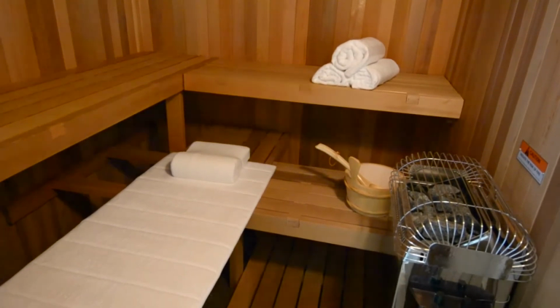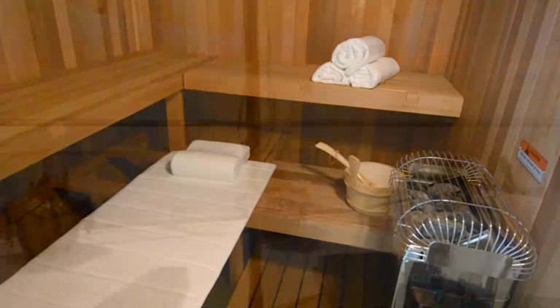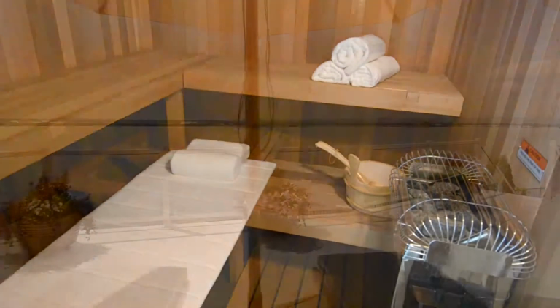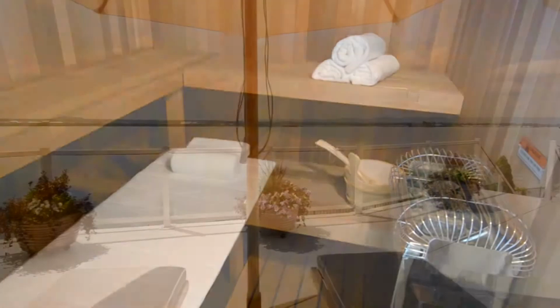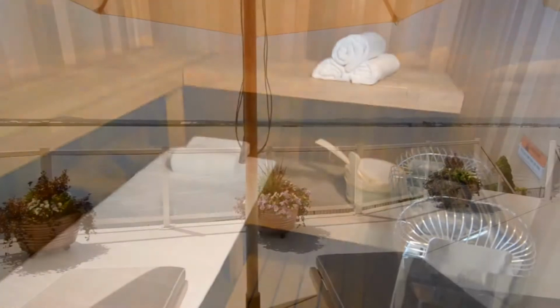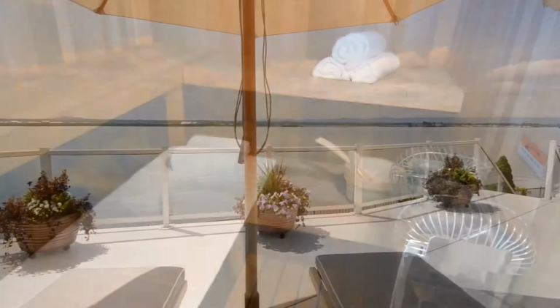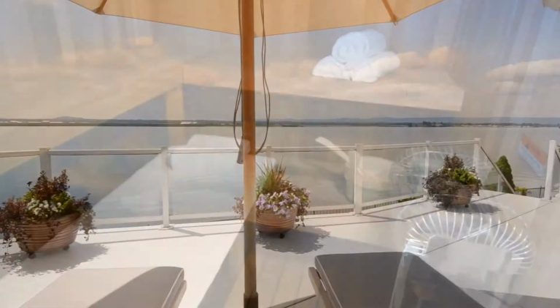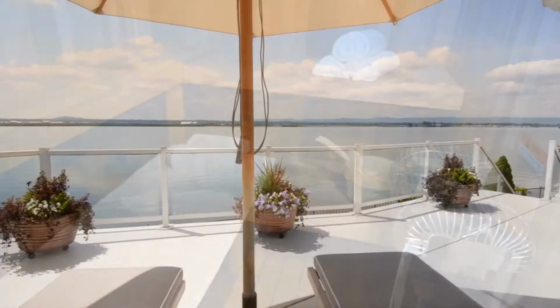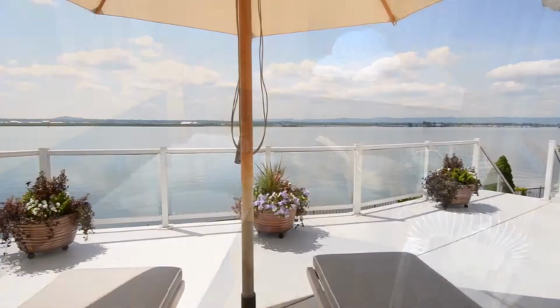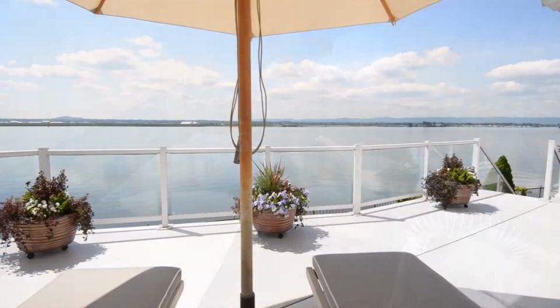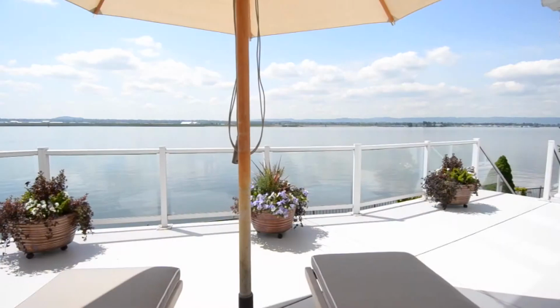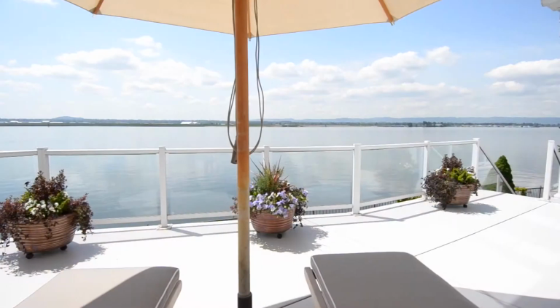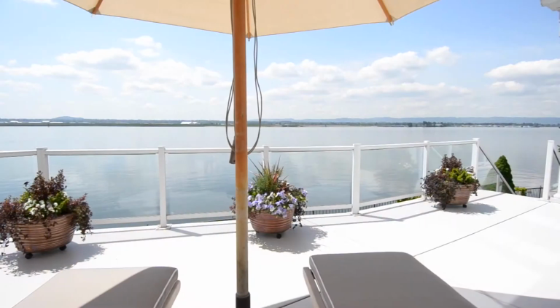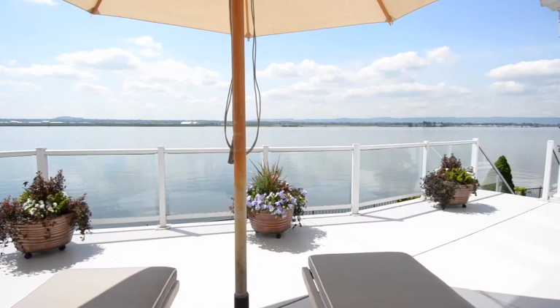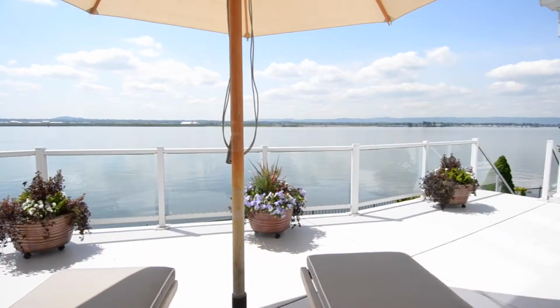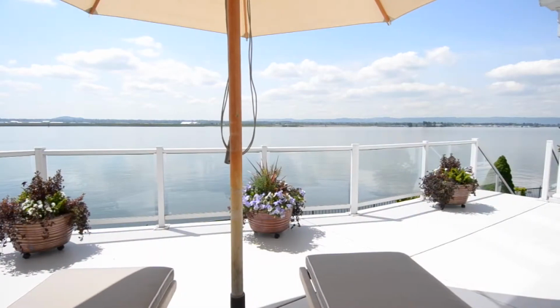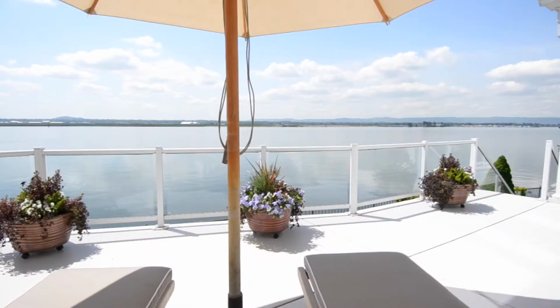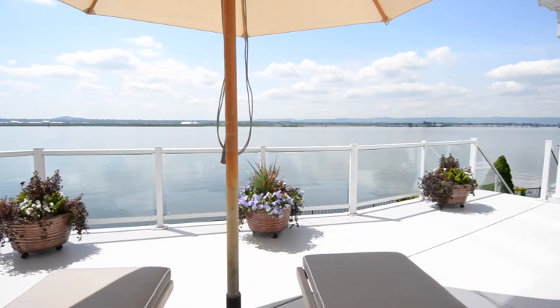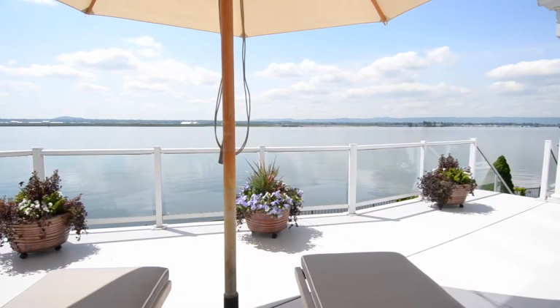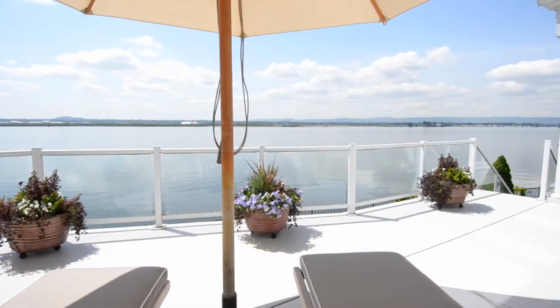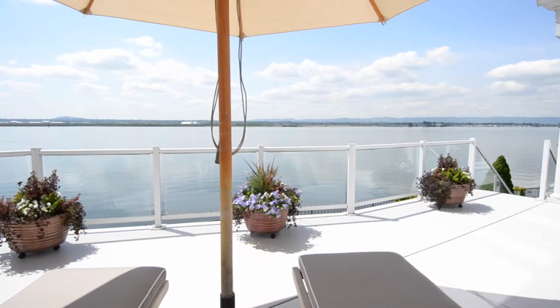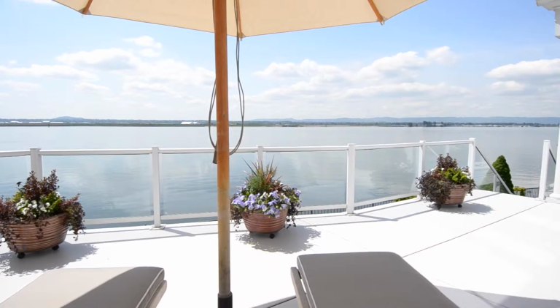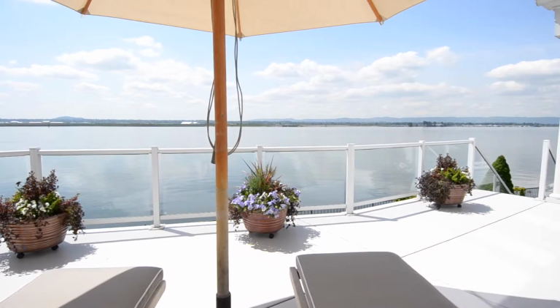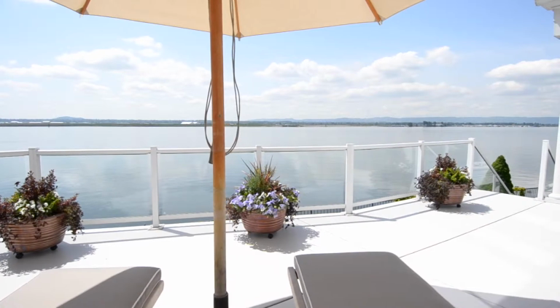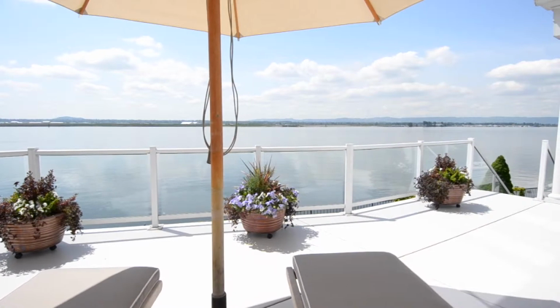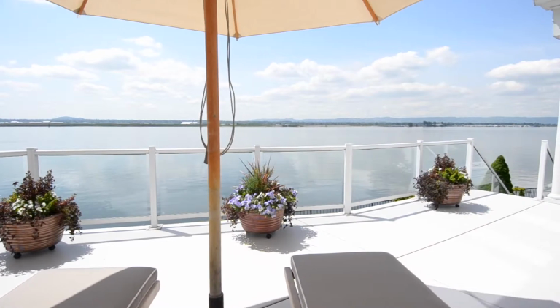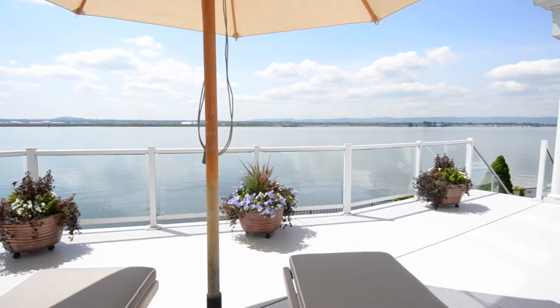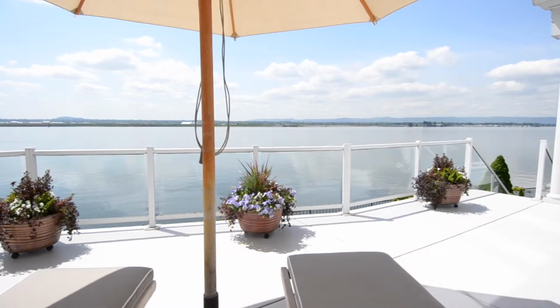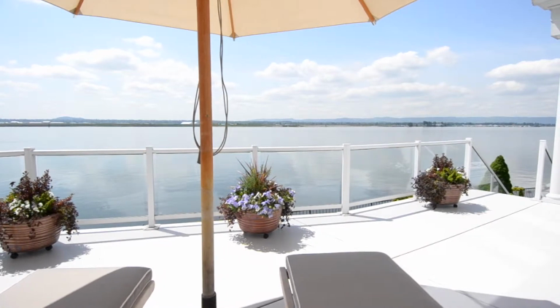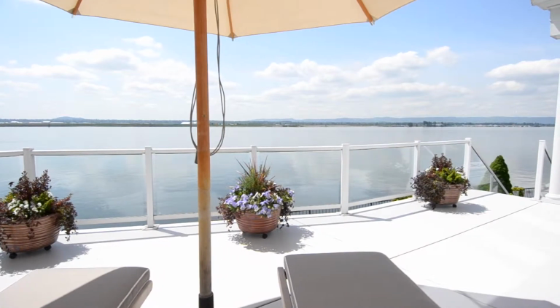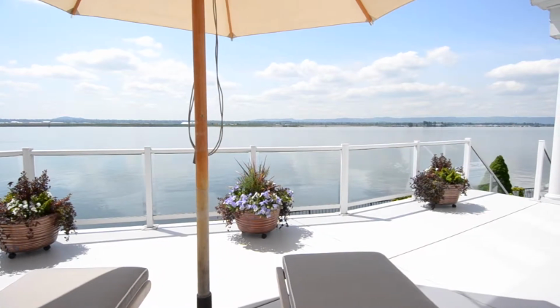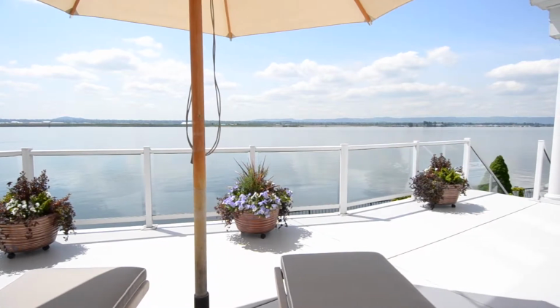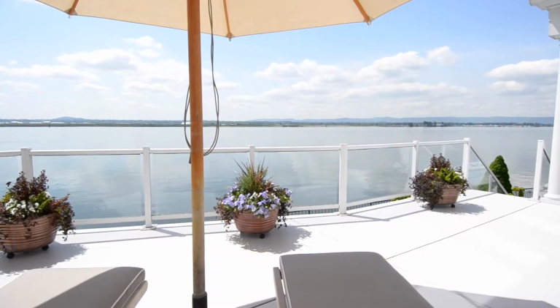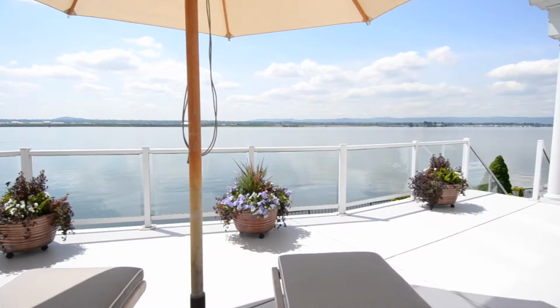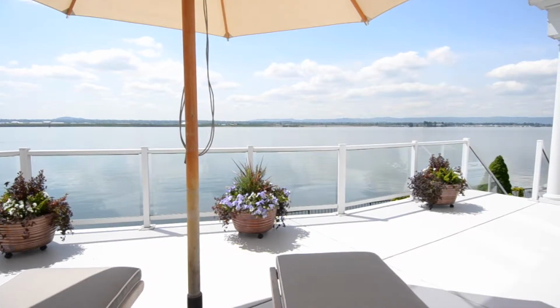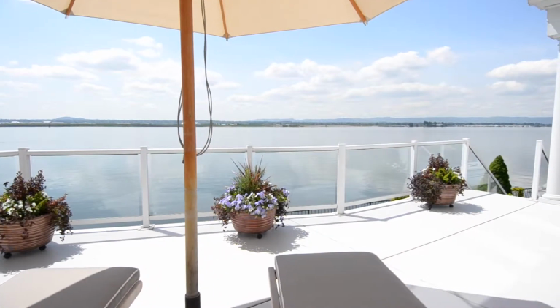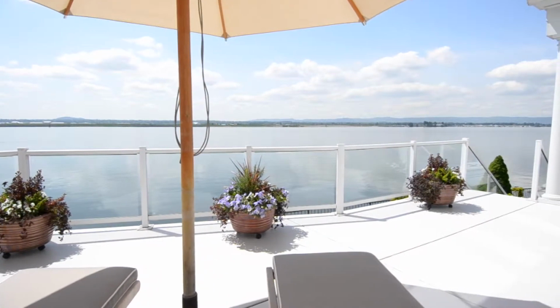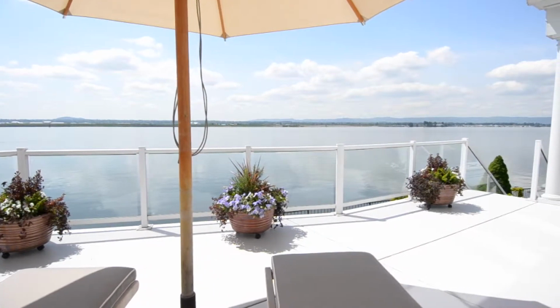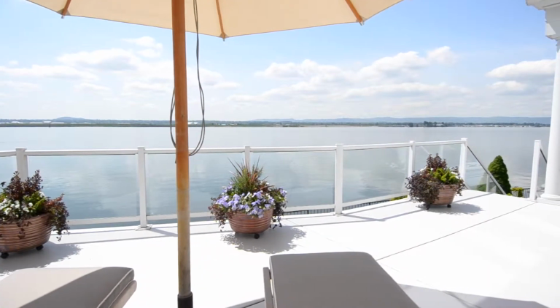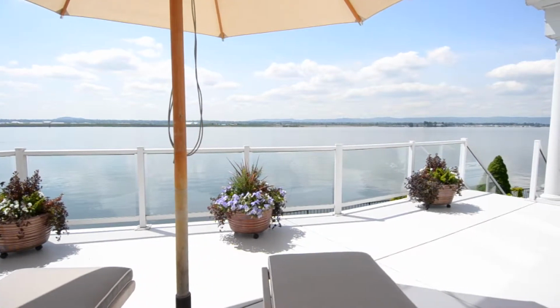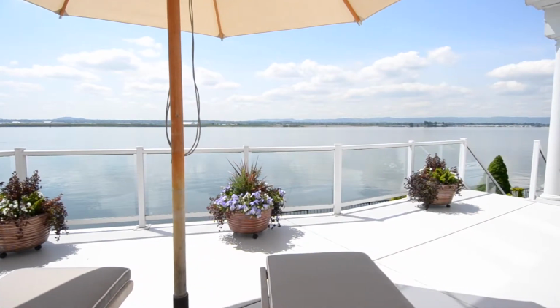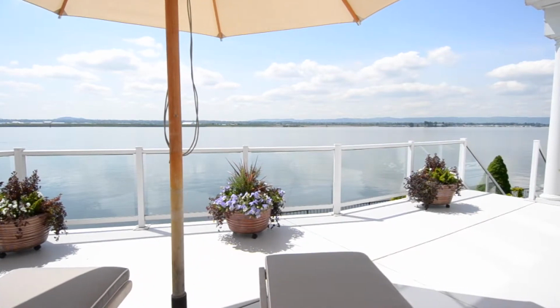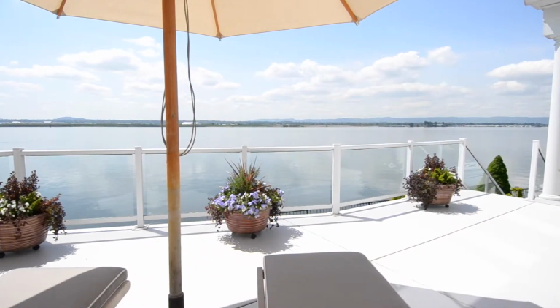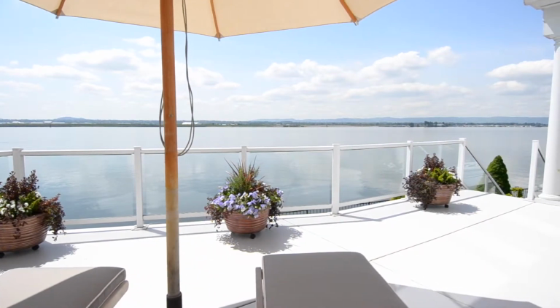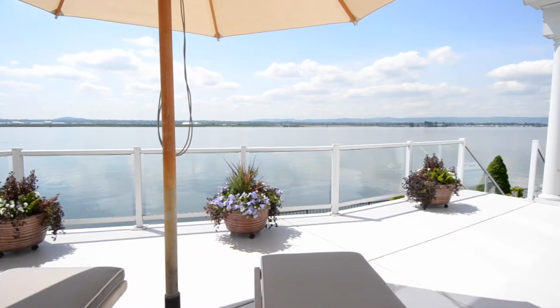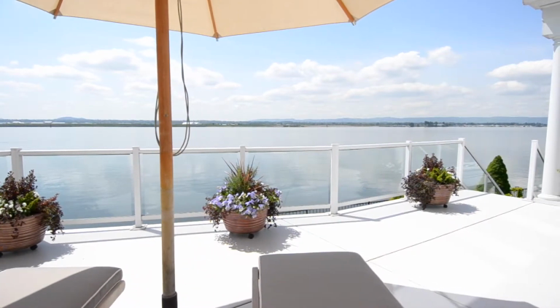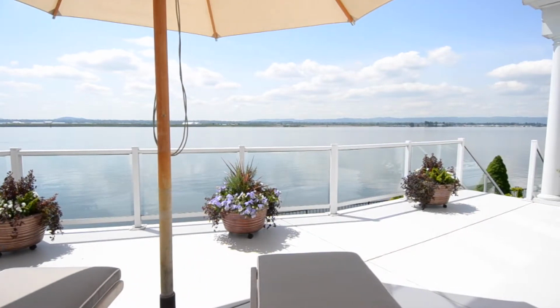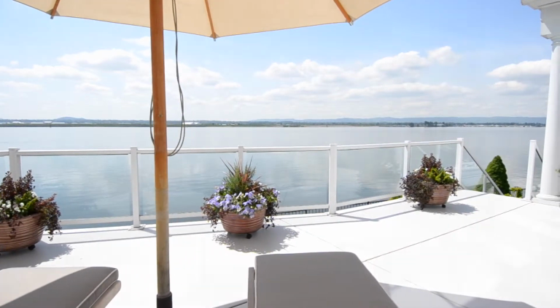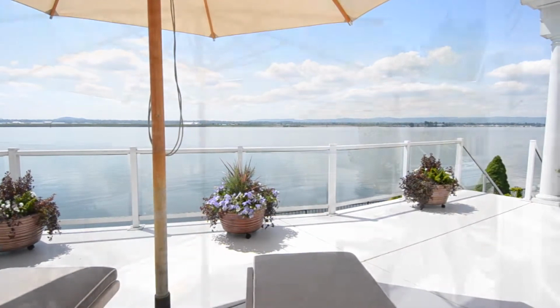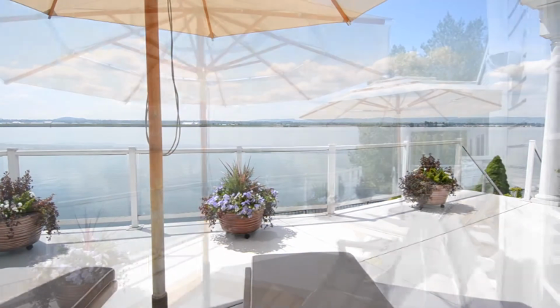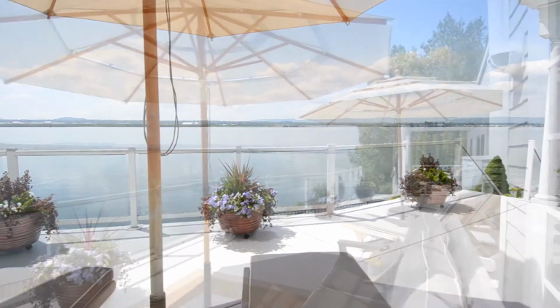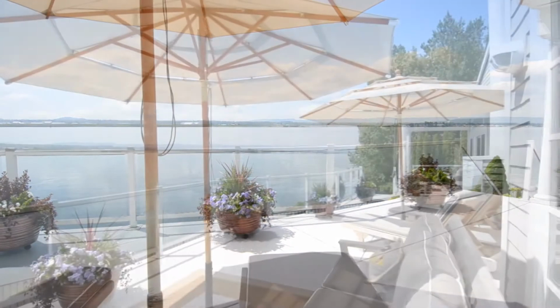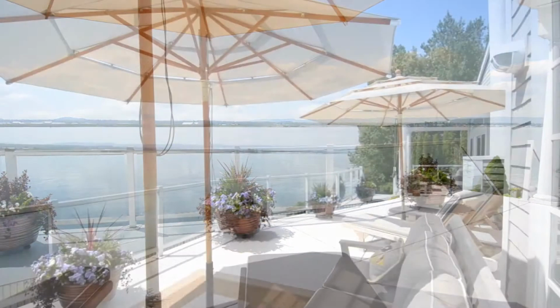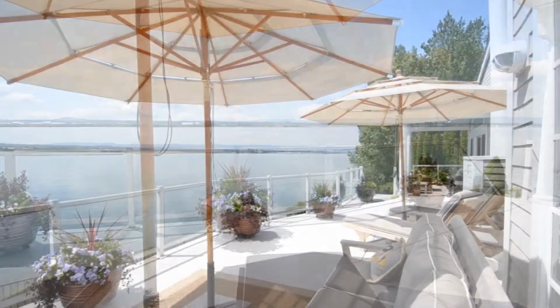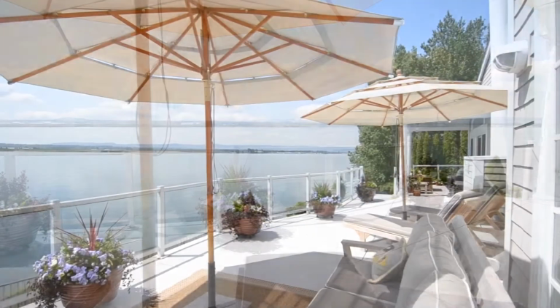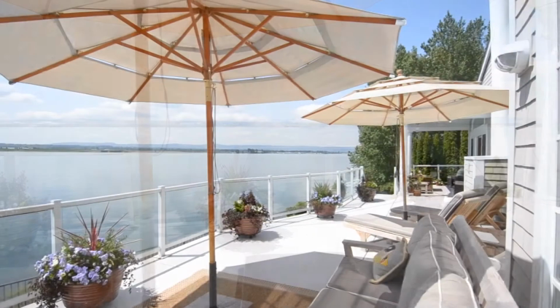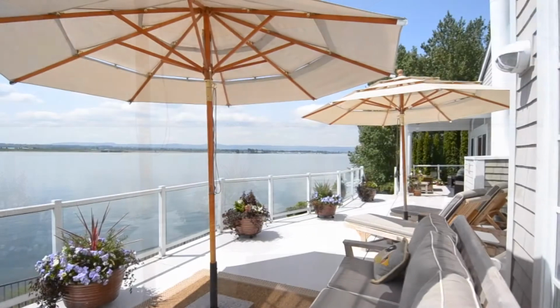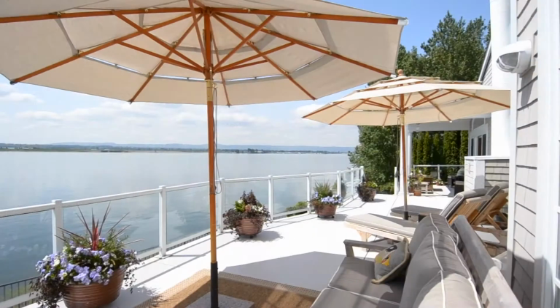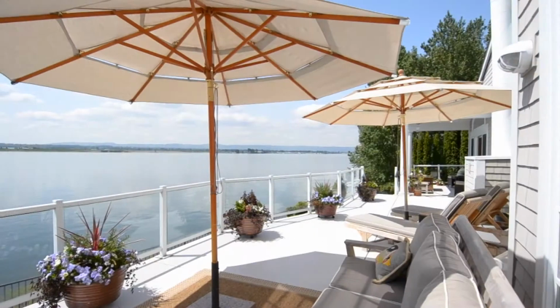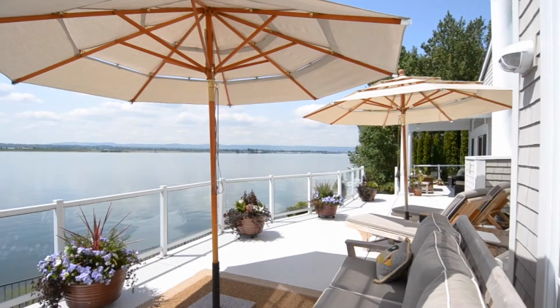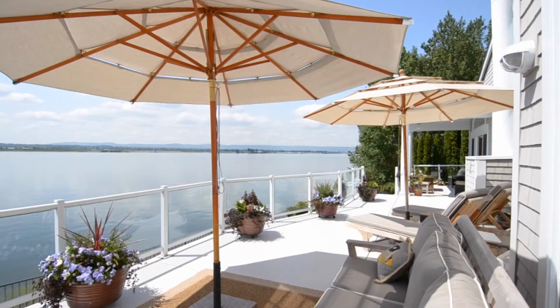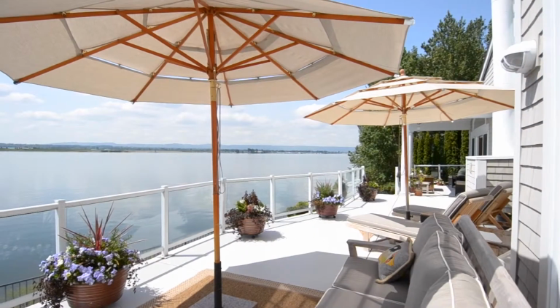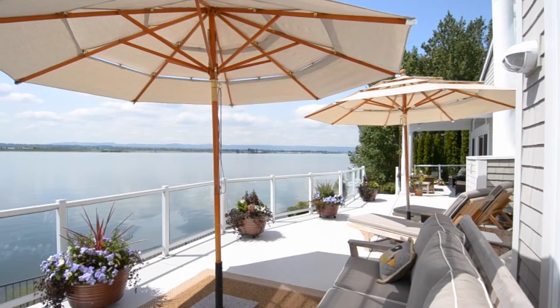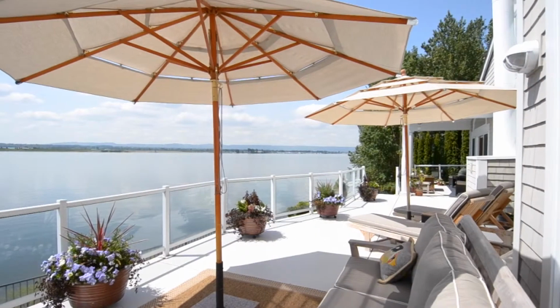Outdoors, you can enjoy stunning views of the Columbia River, Mount Hood, and Portland International Airport from the back deck.